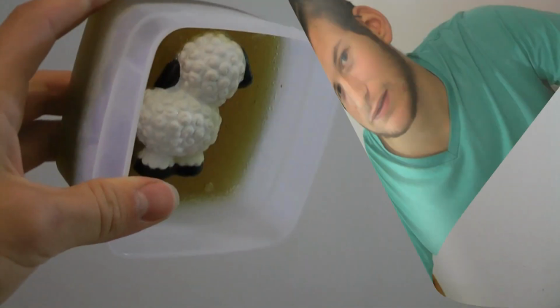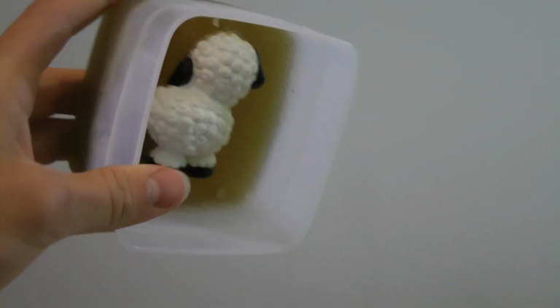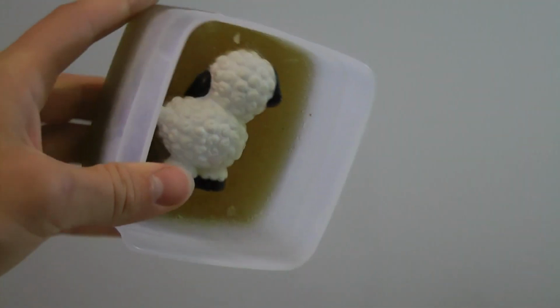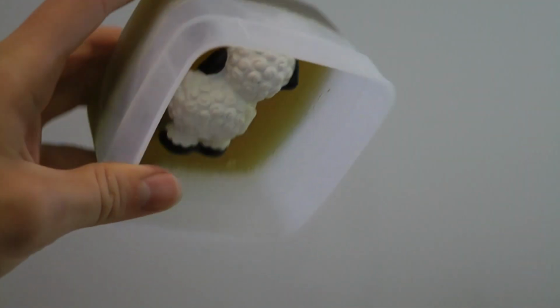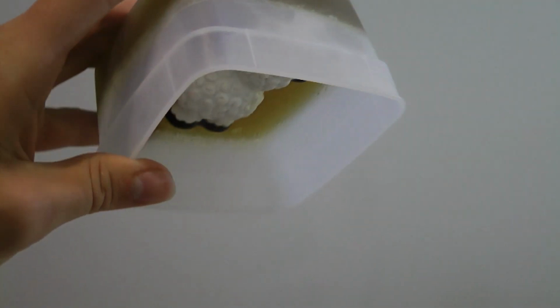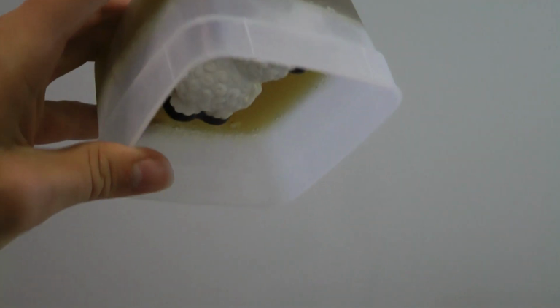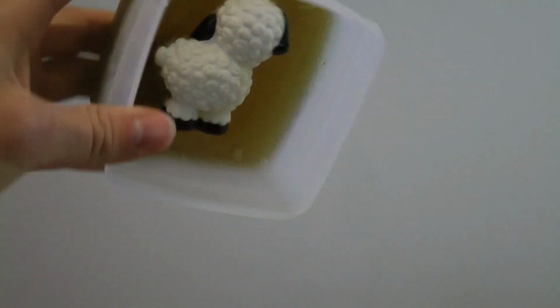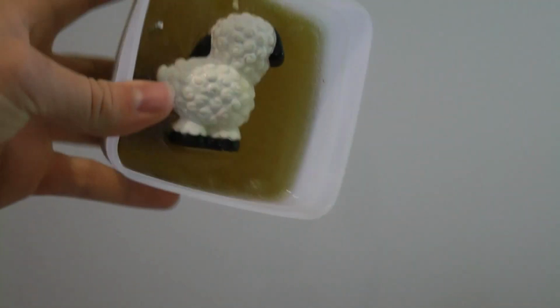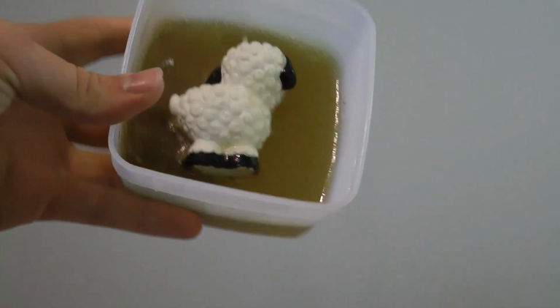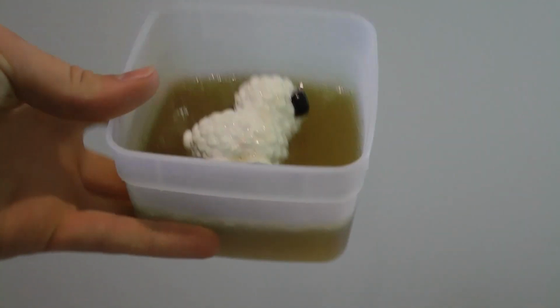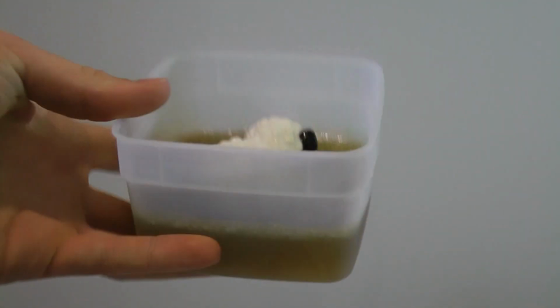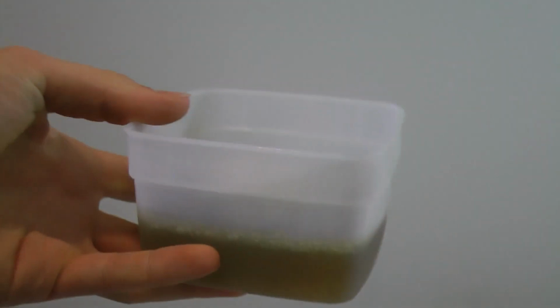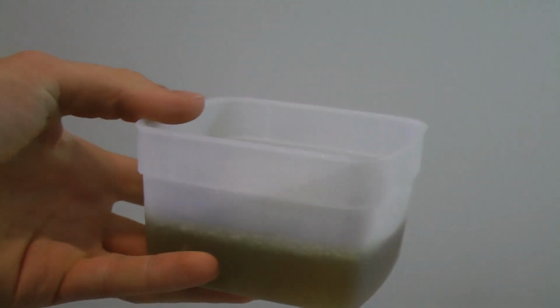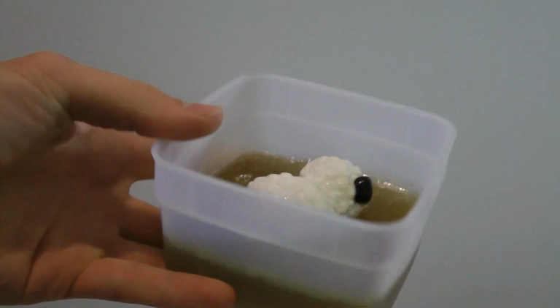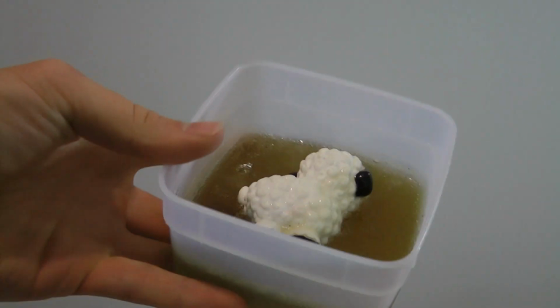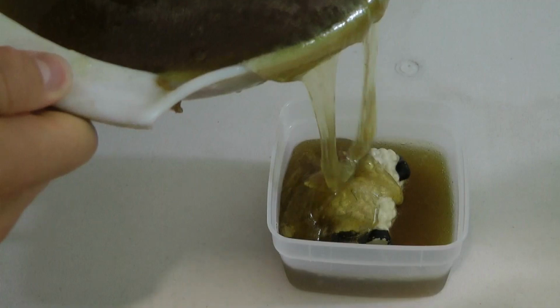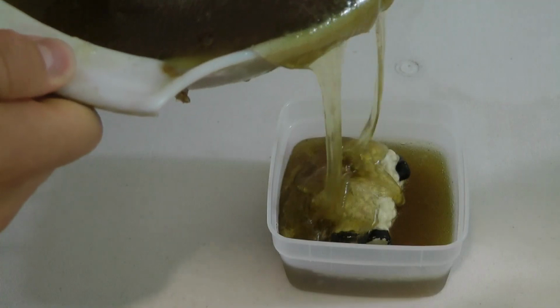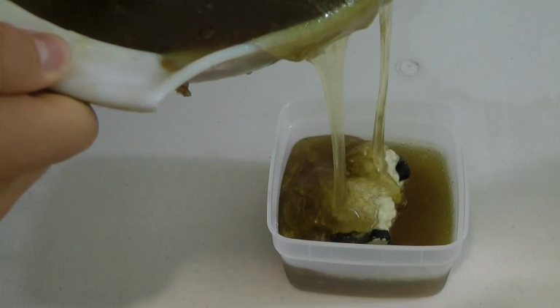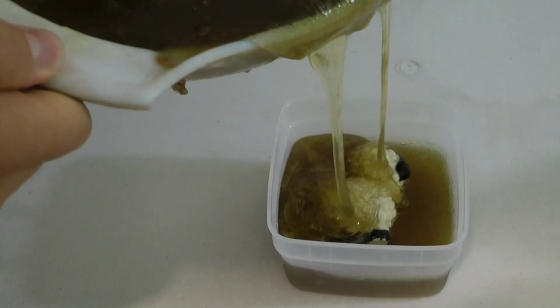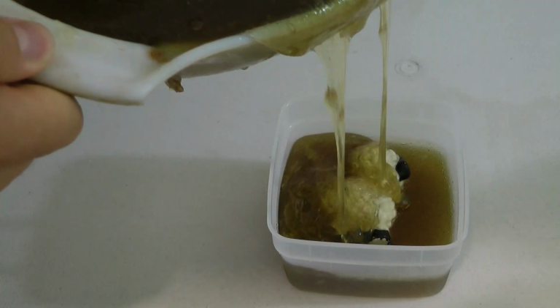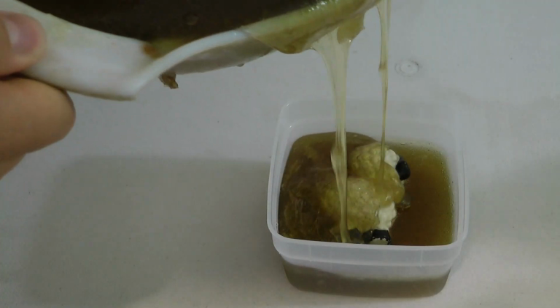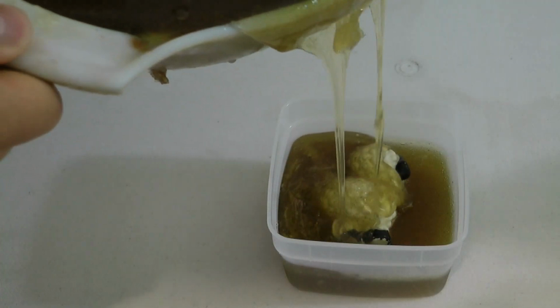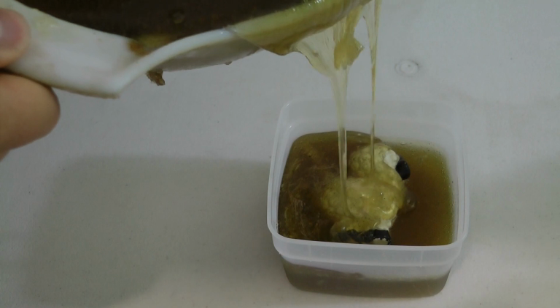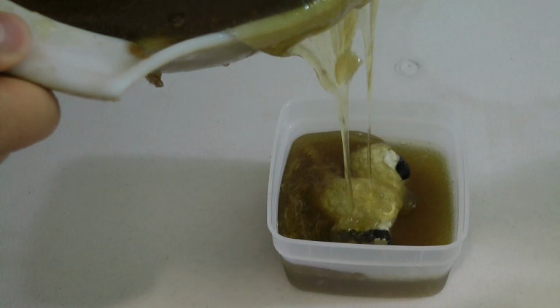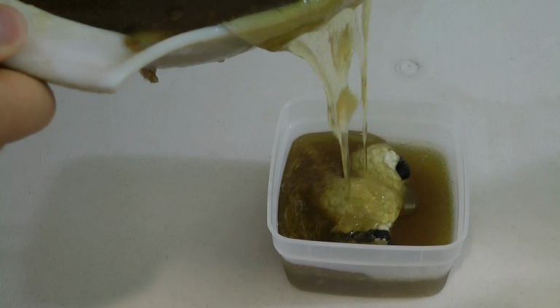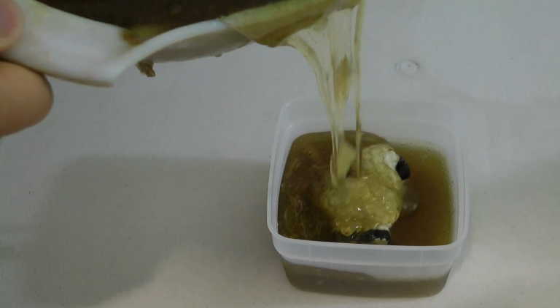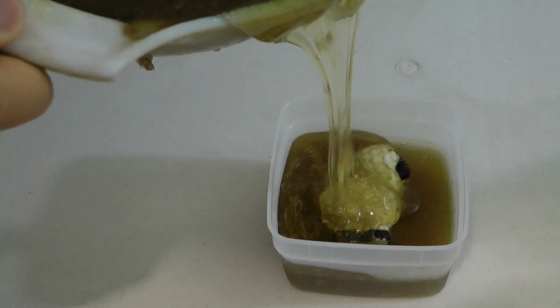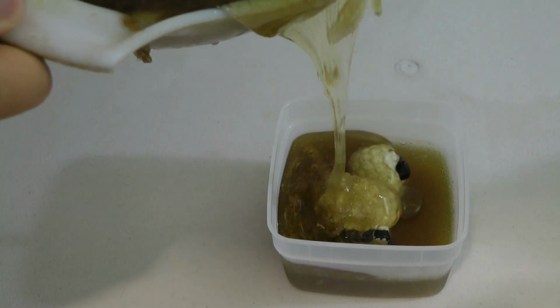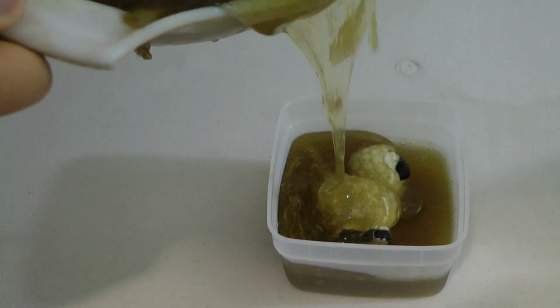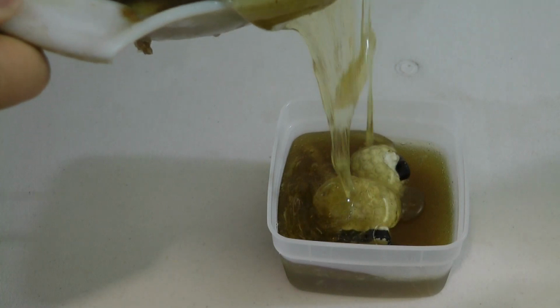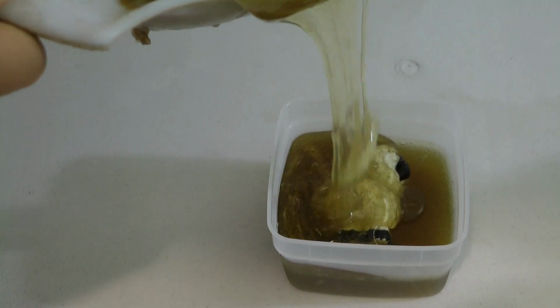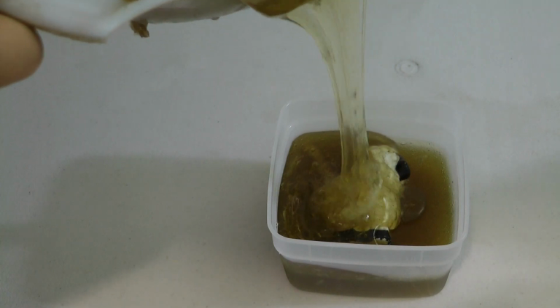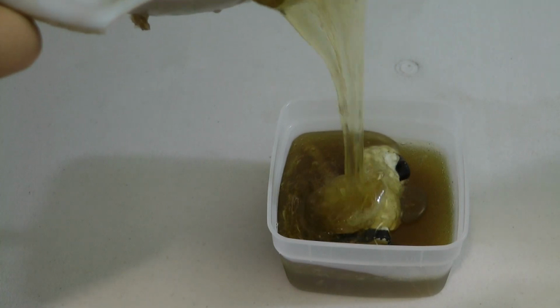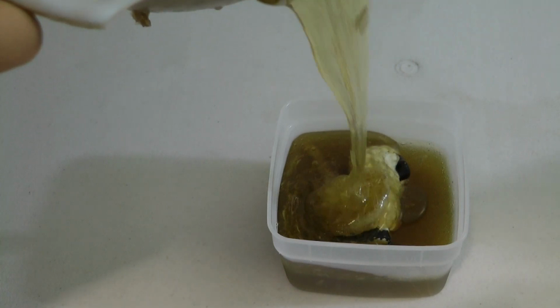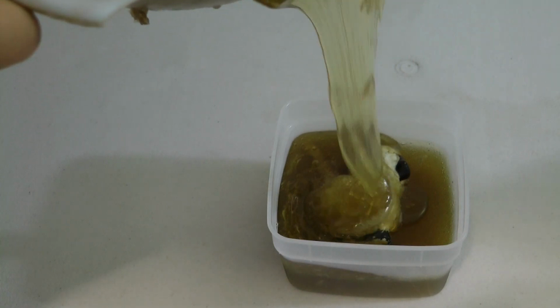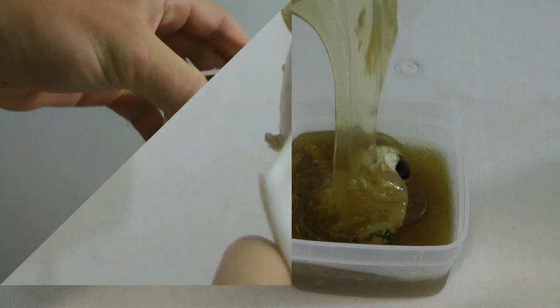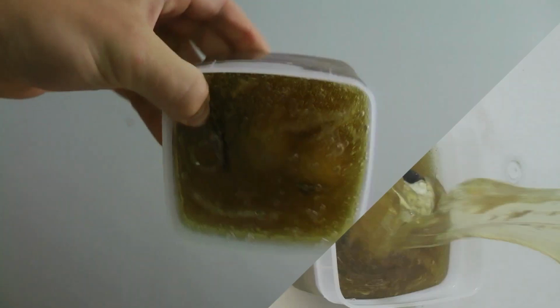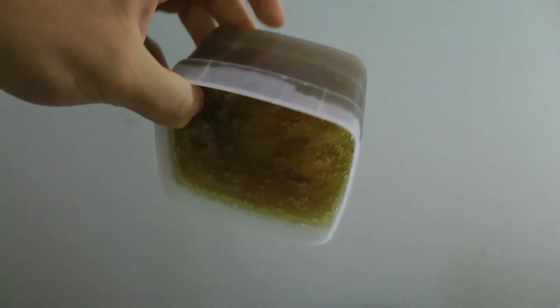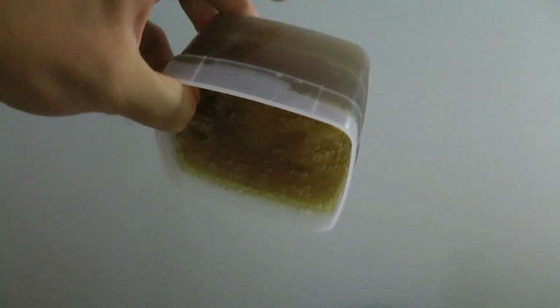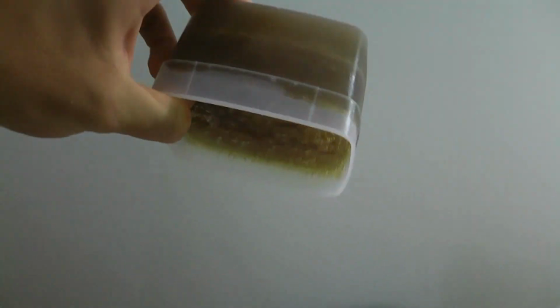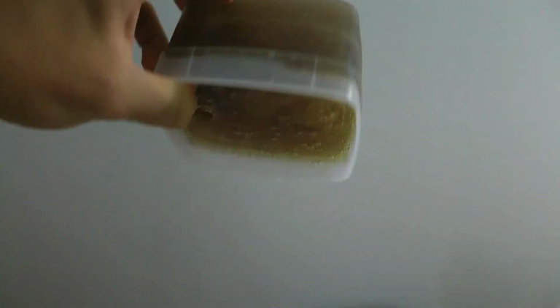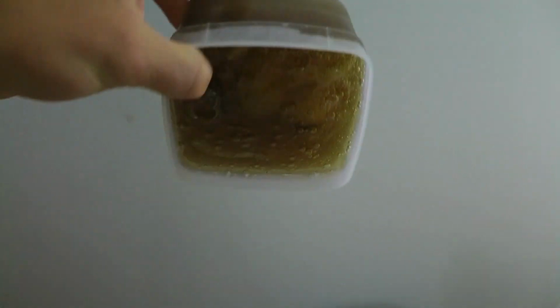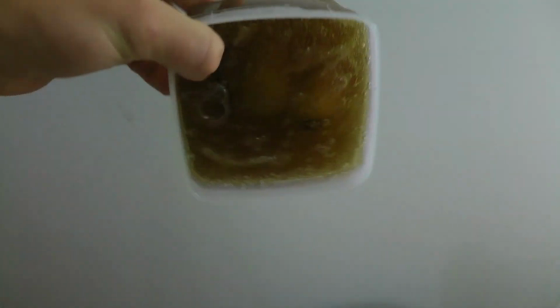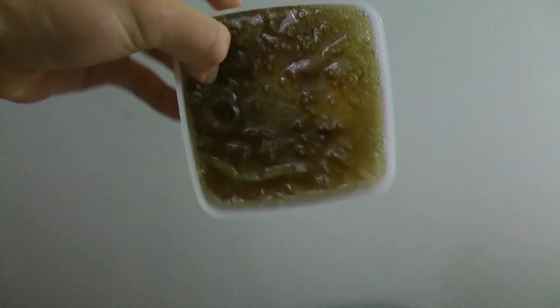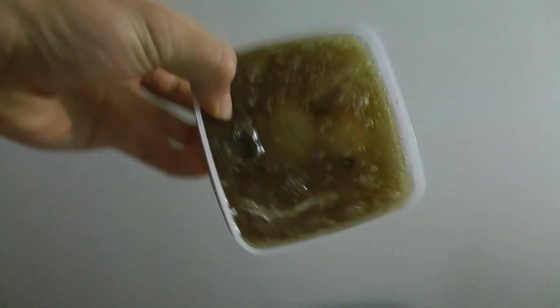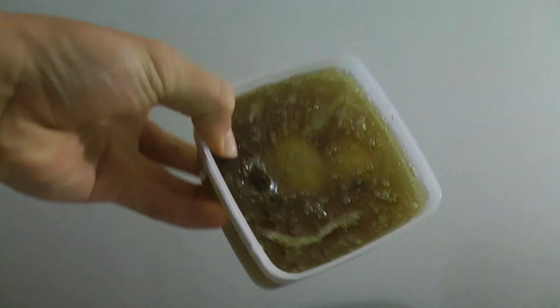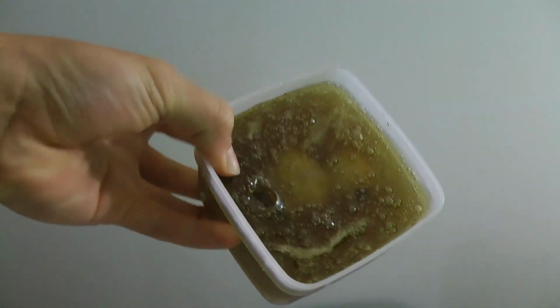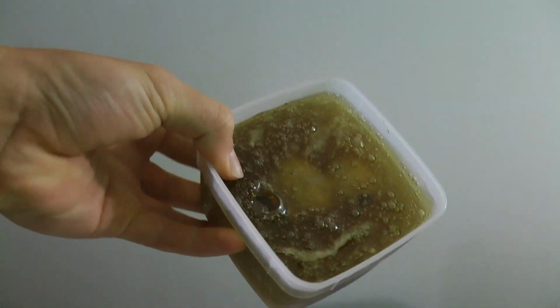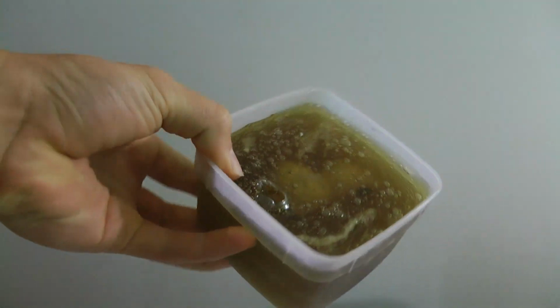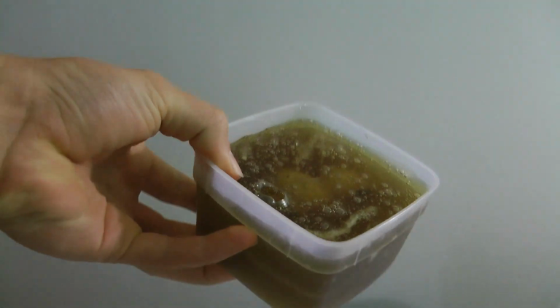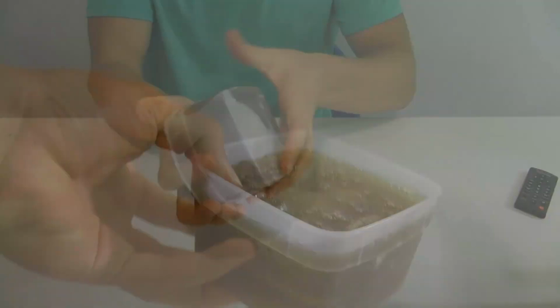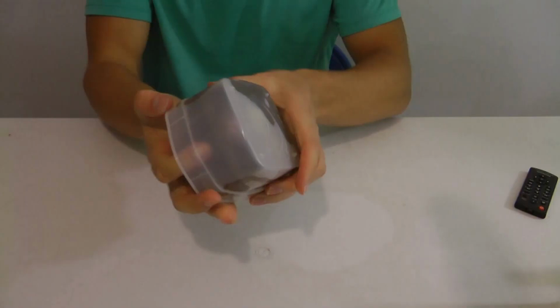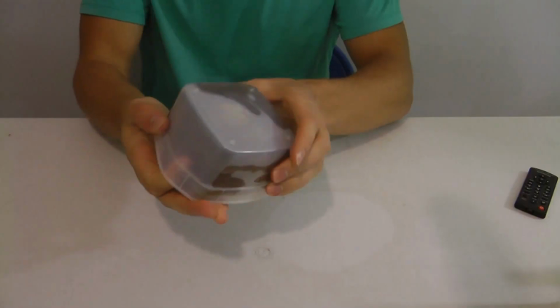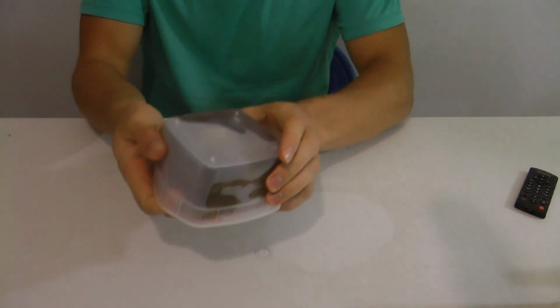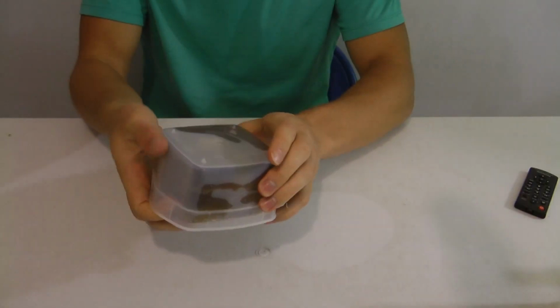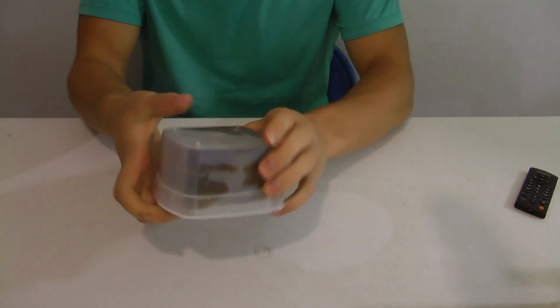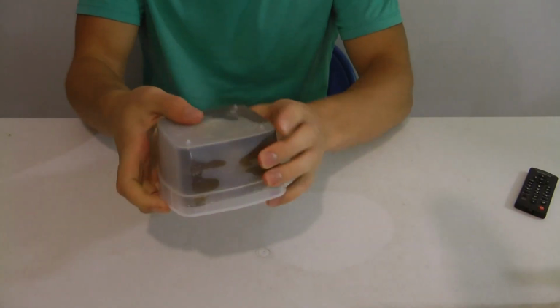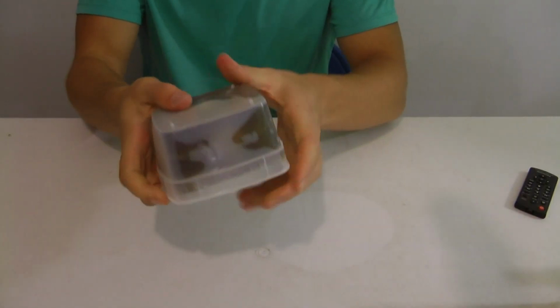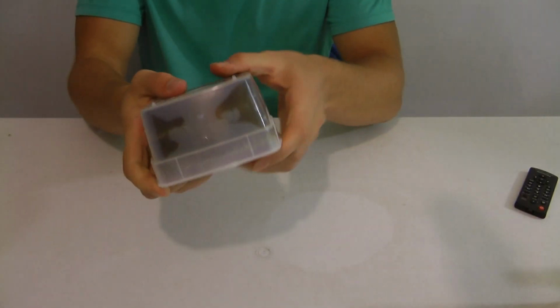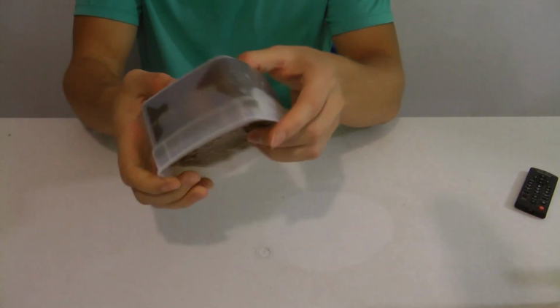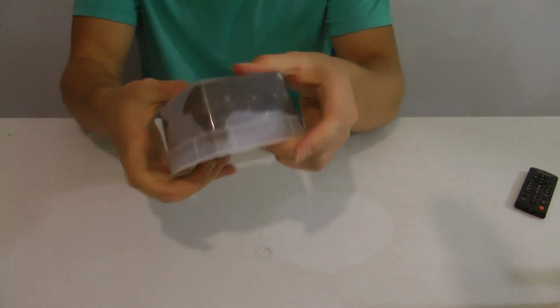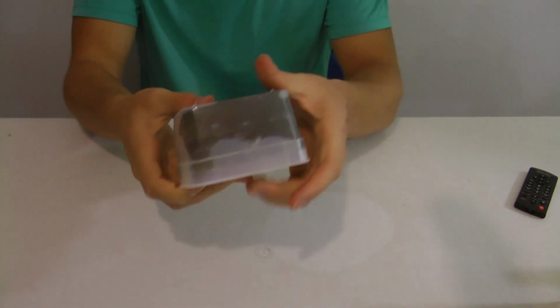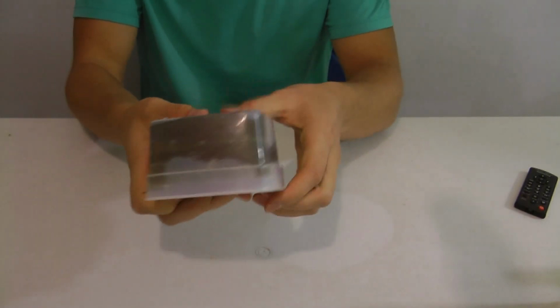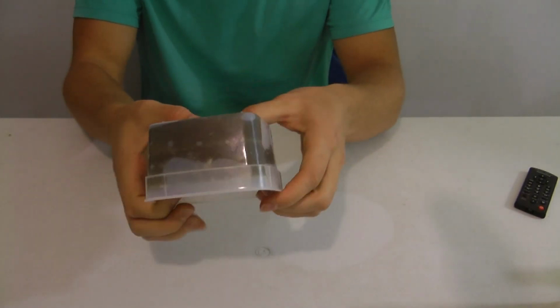After taking it out of the freezer, I fill it up the rest of the way. I then put it back in the freezer and after it cools, I take the mold right out.